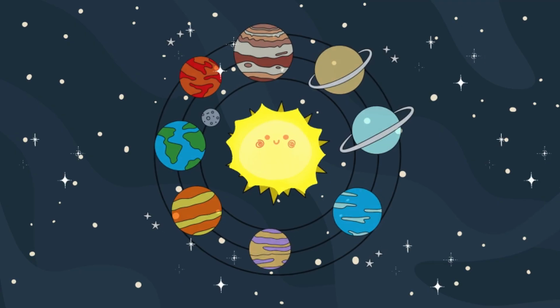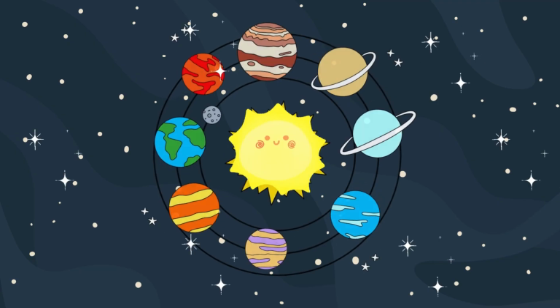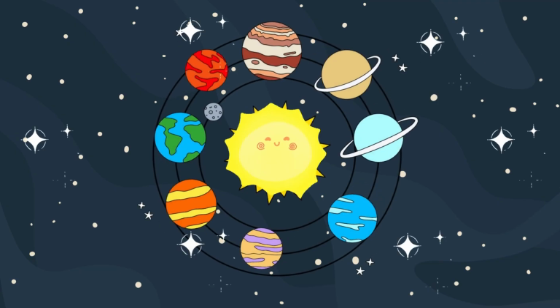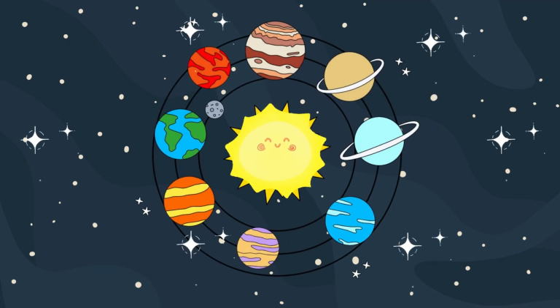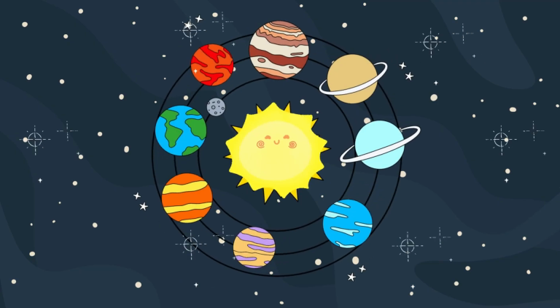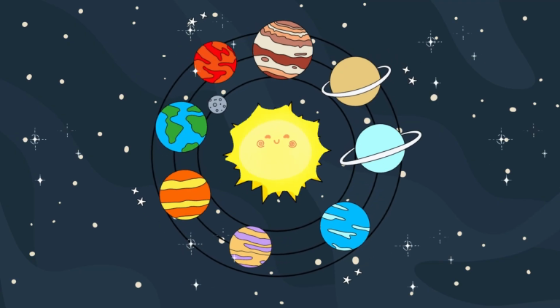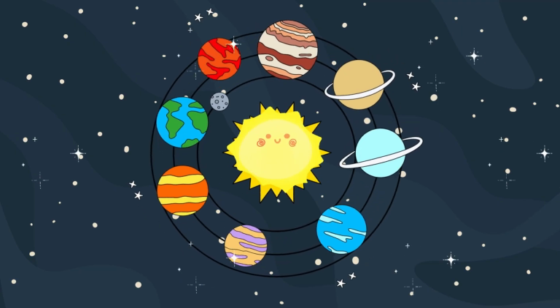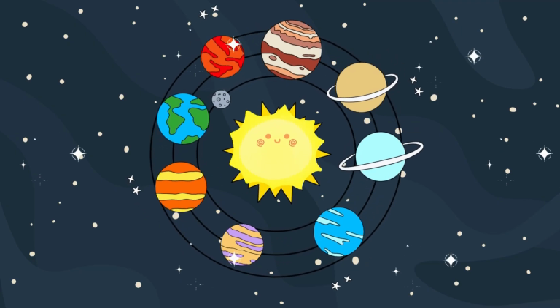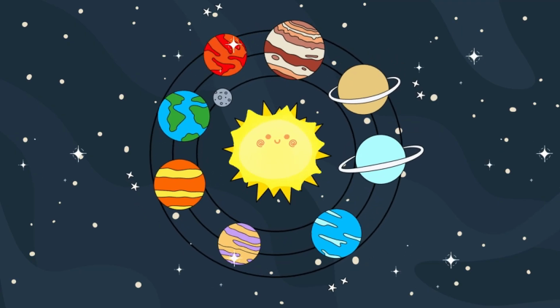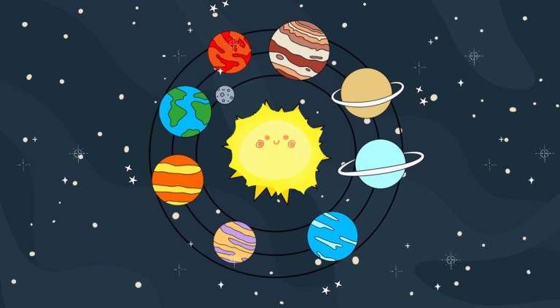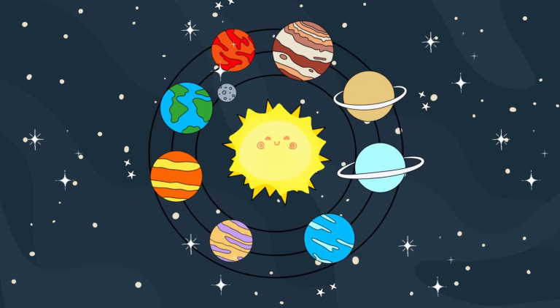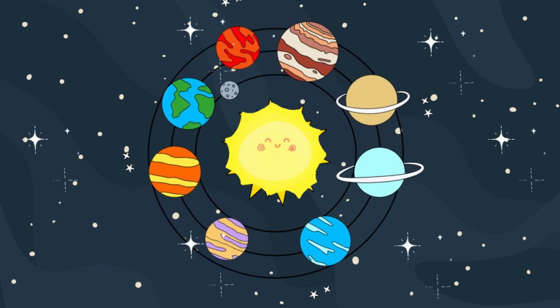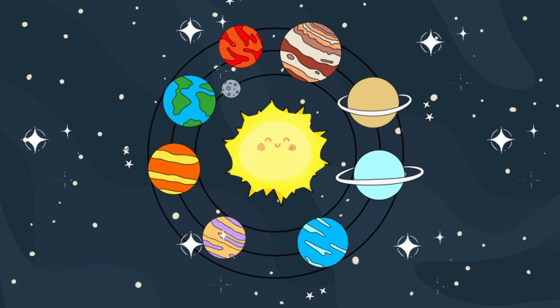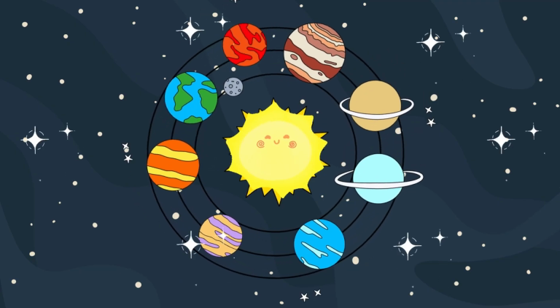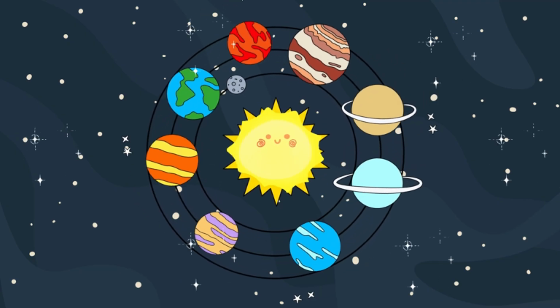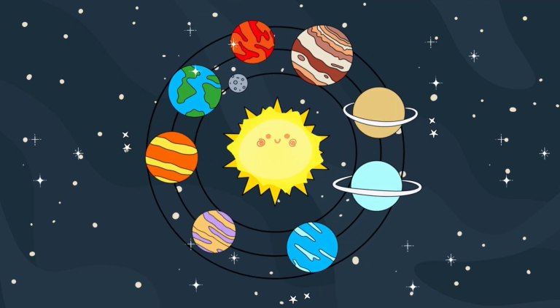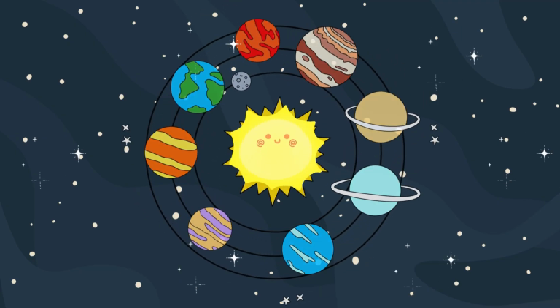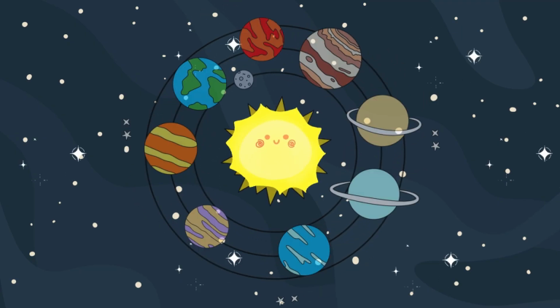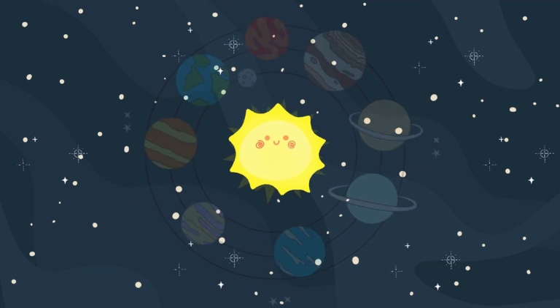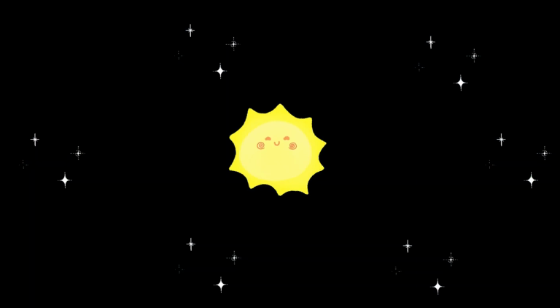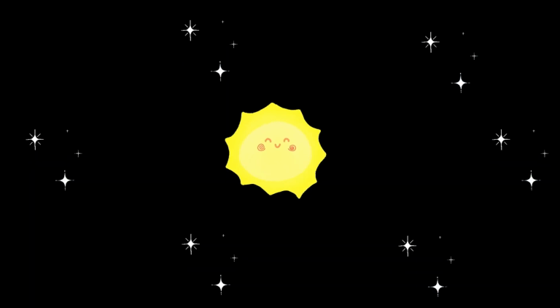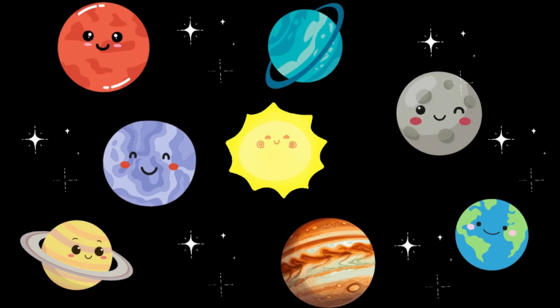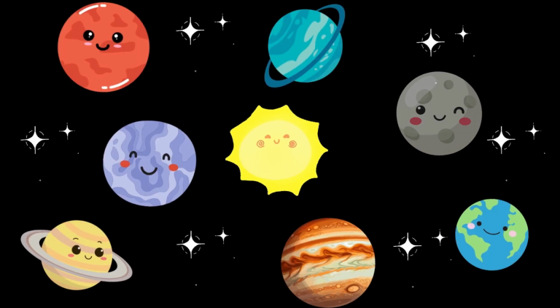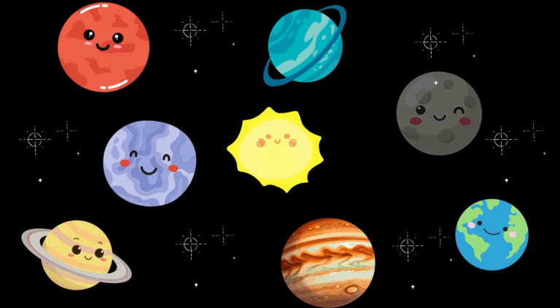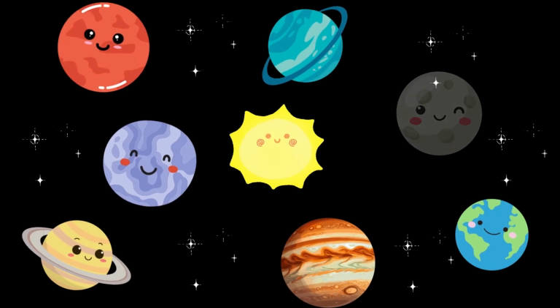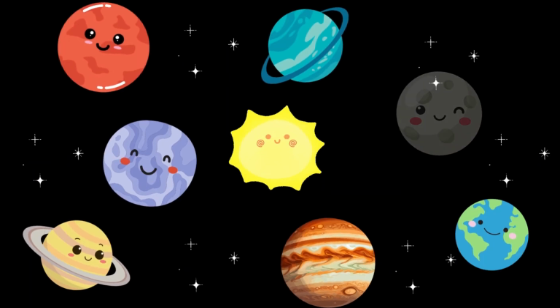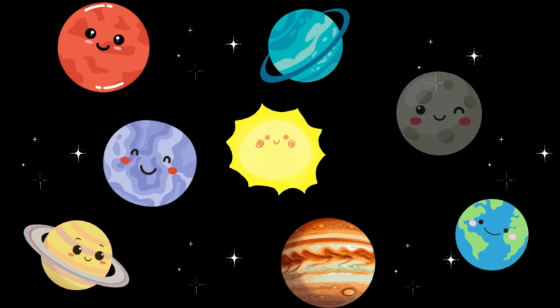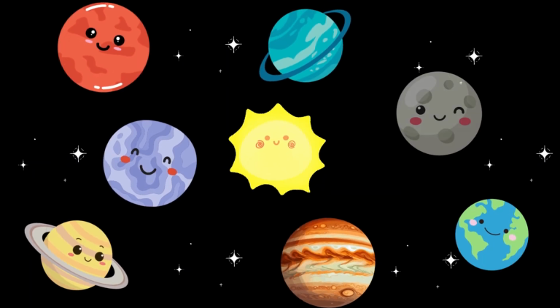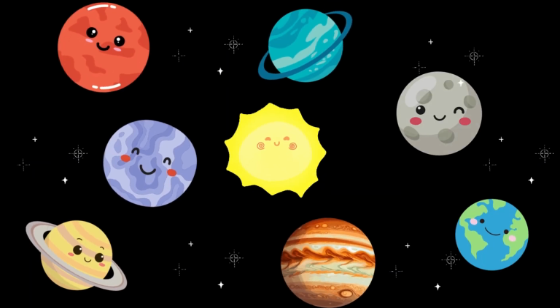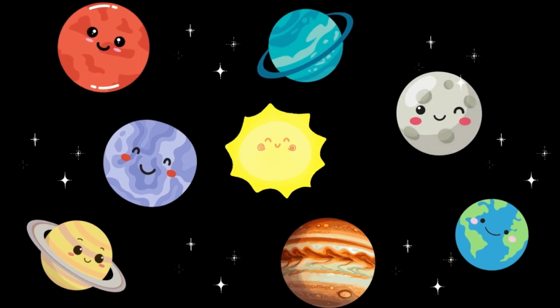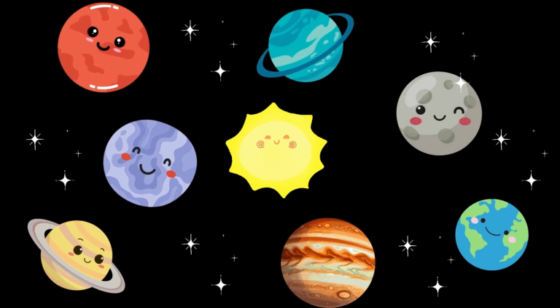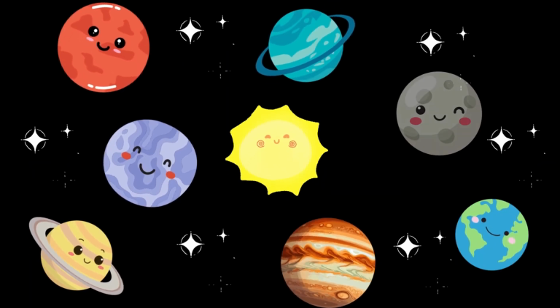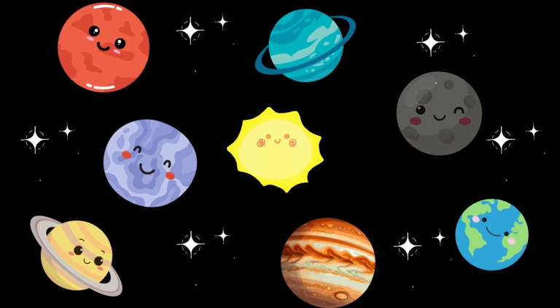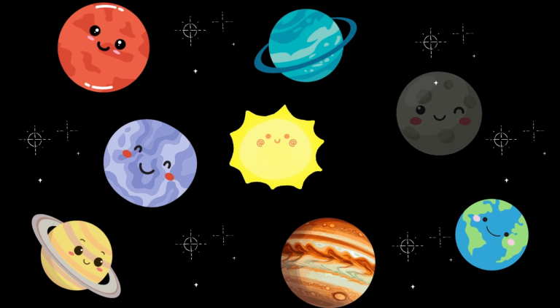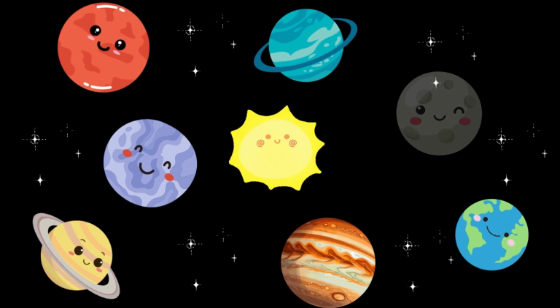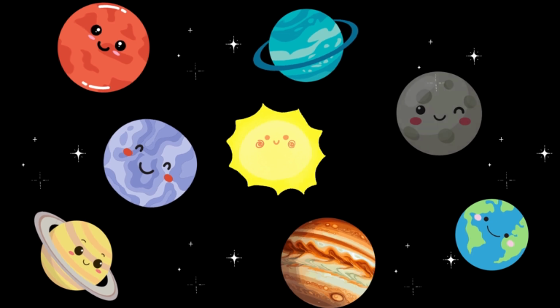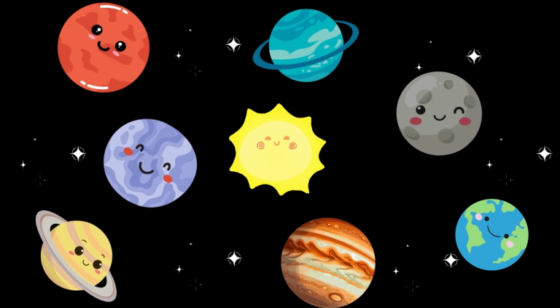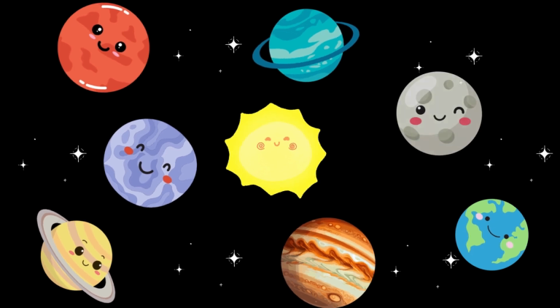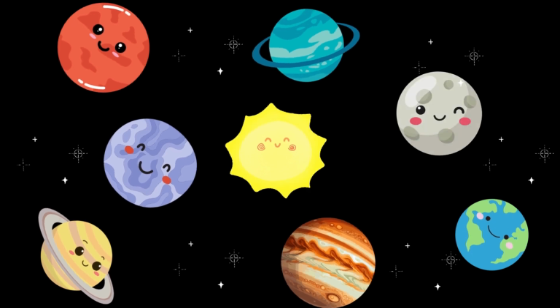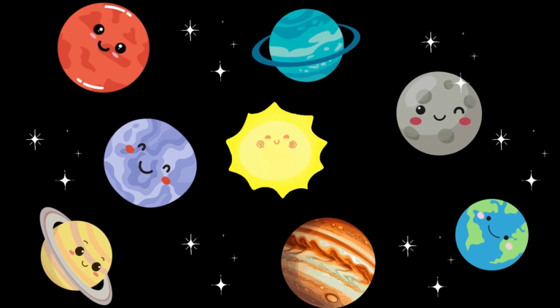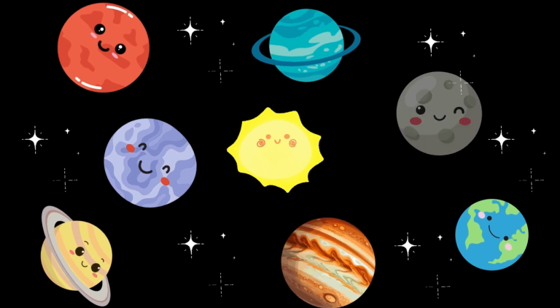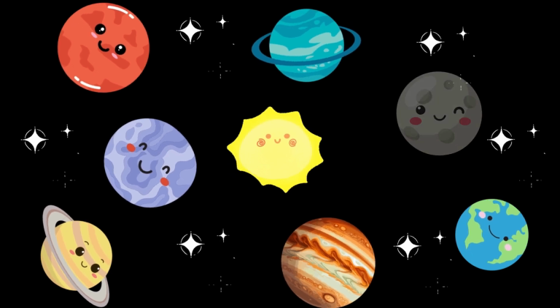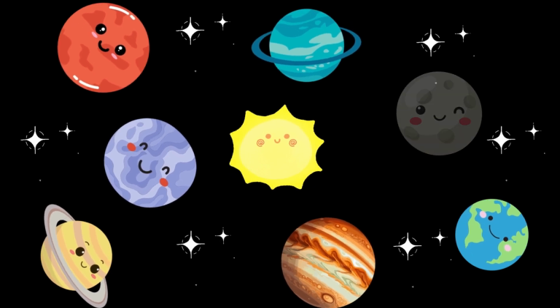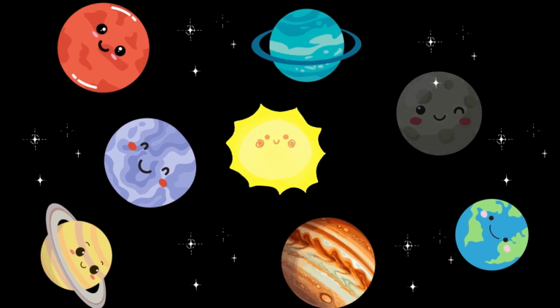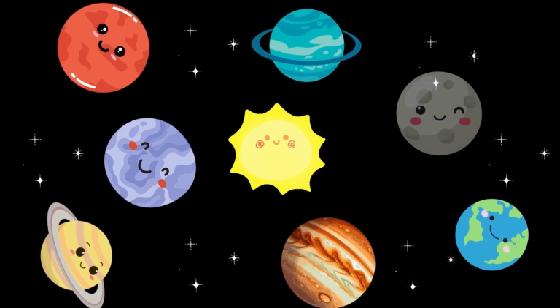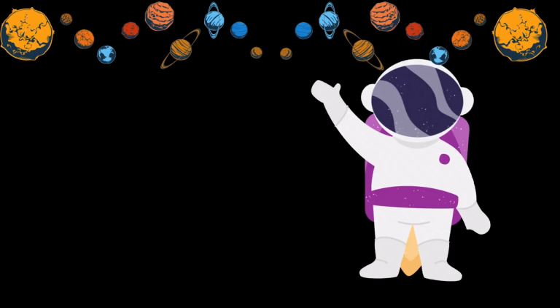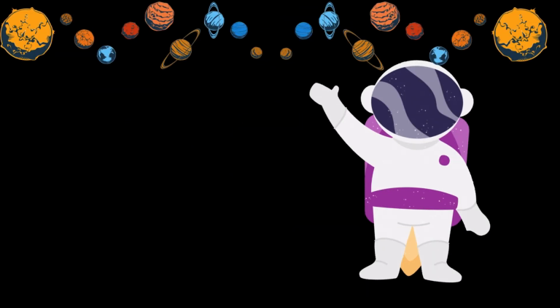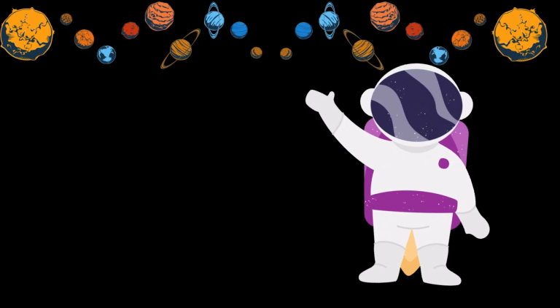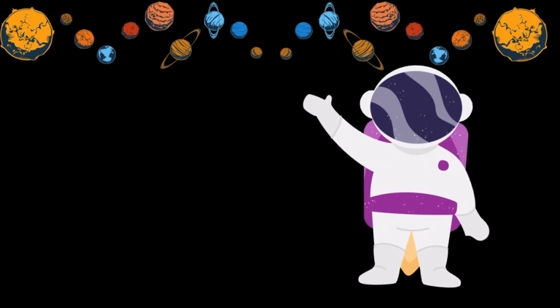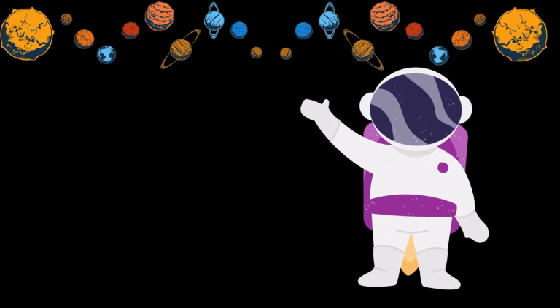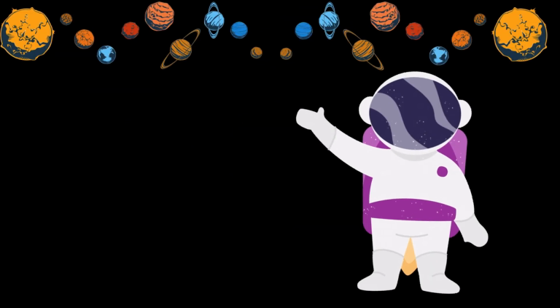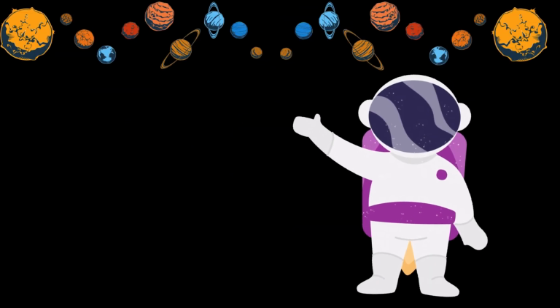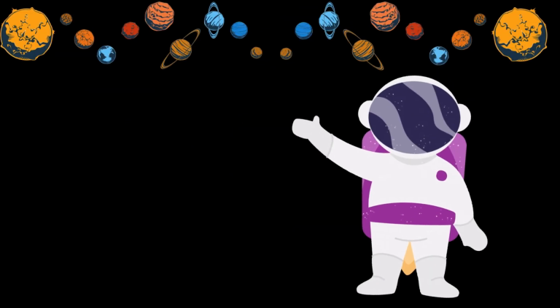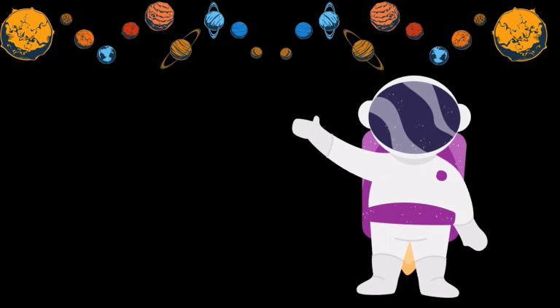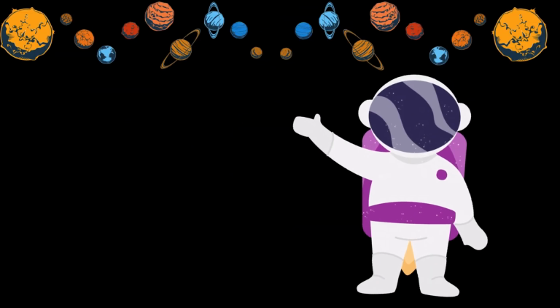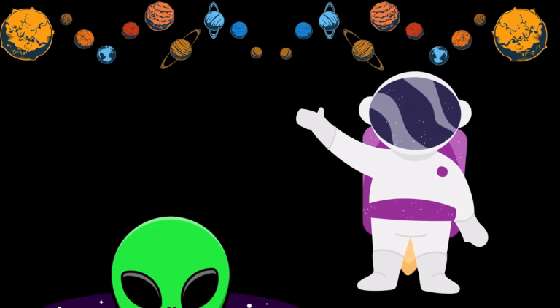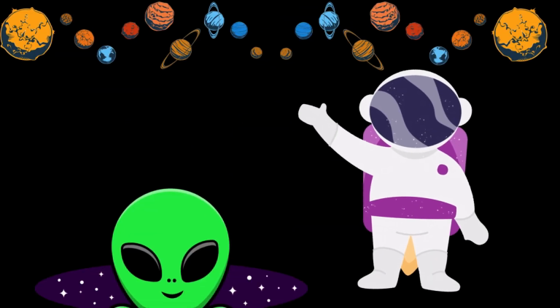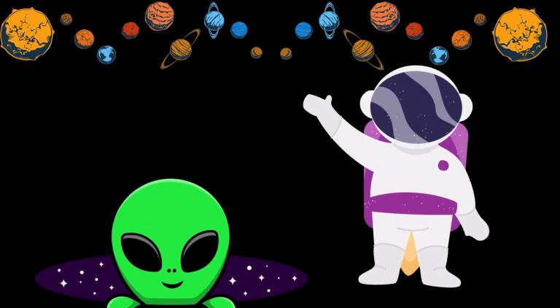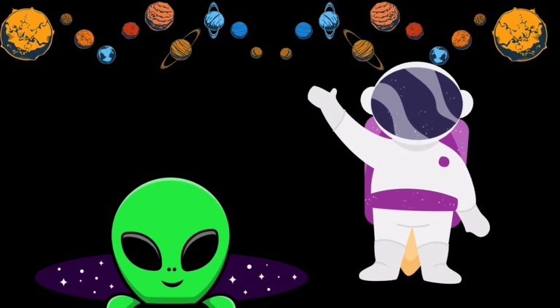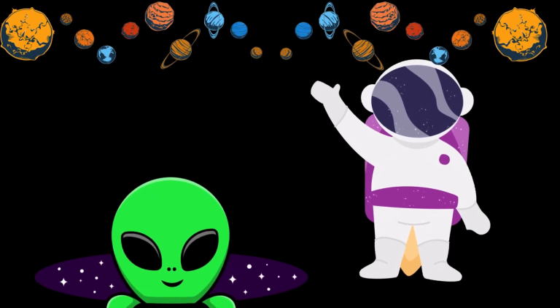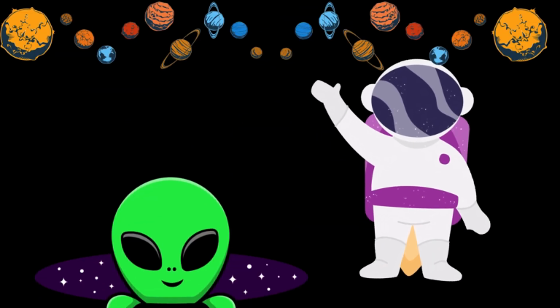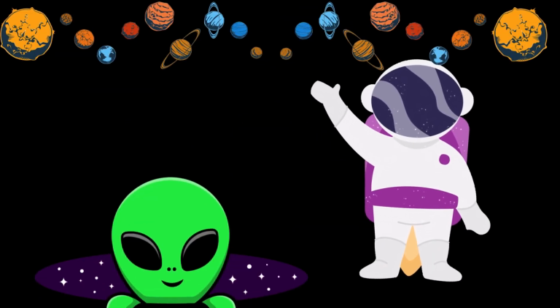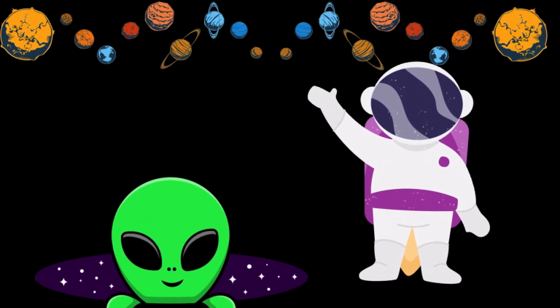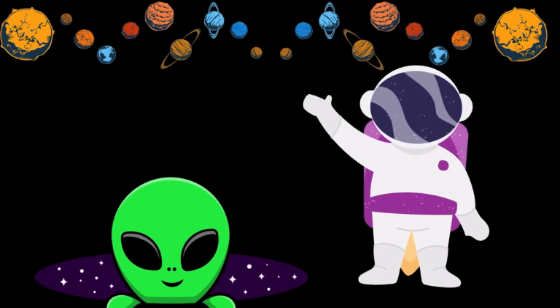Remember friends, the solar system is full of wonders waiting to be discovered. Thanks for exploring the solar system with us.